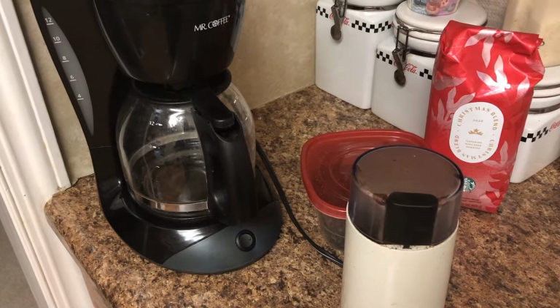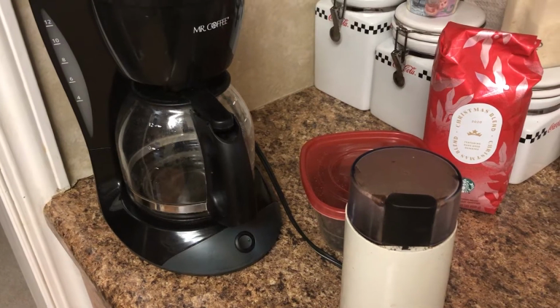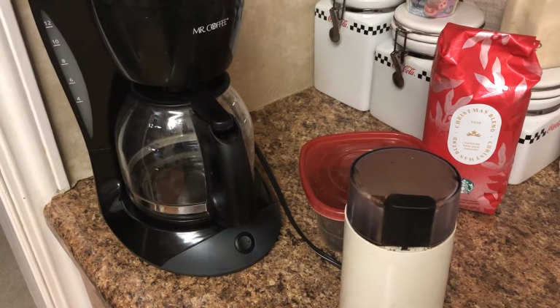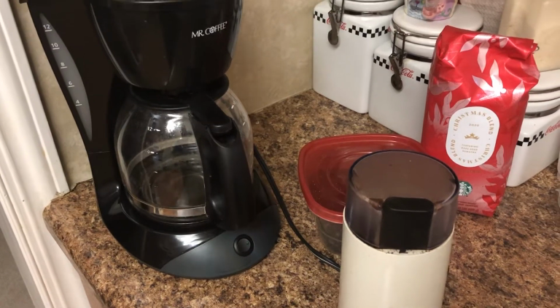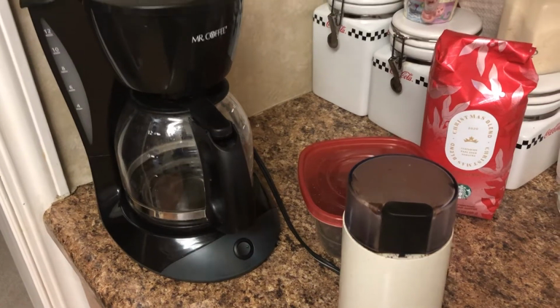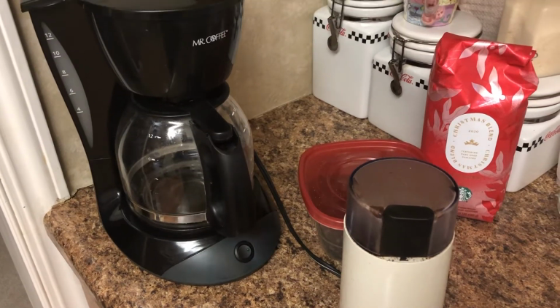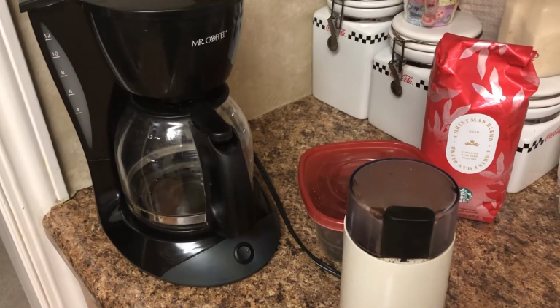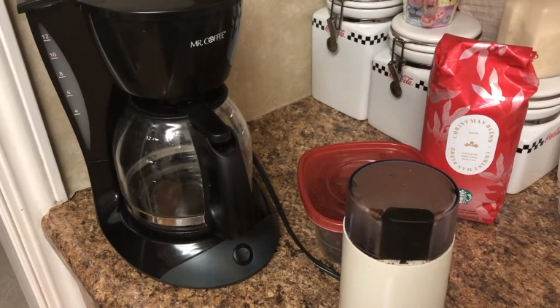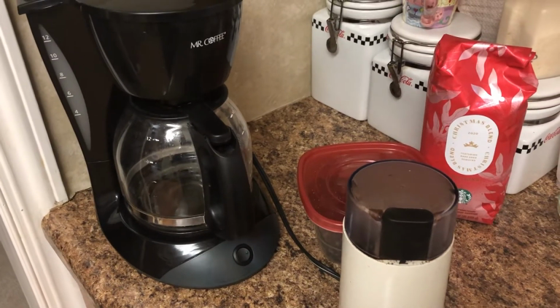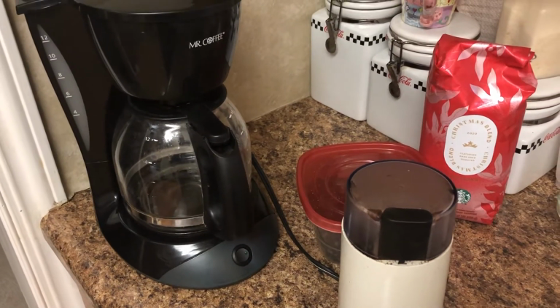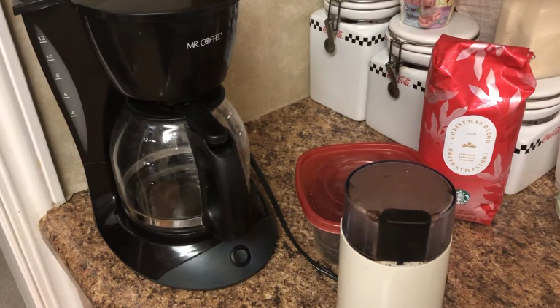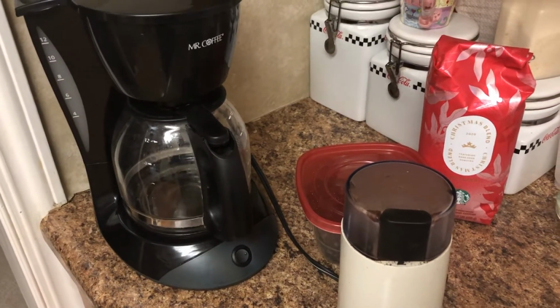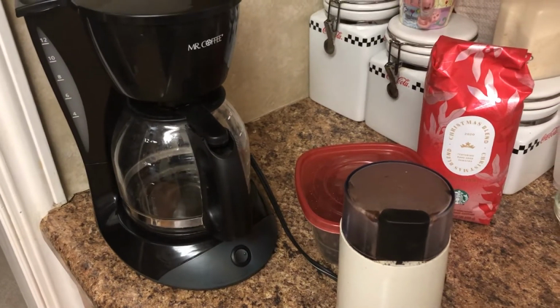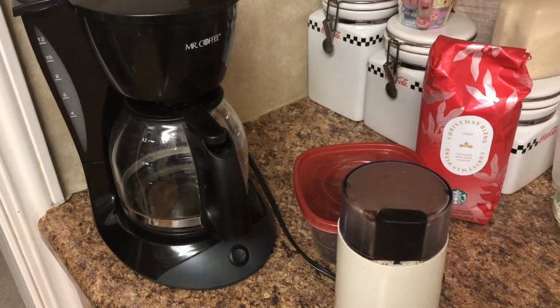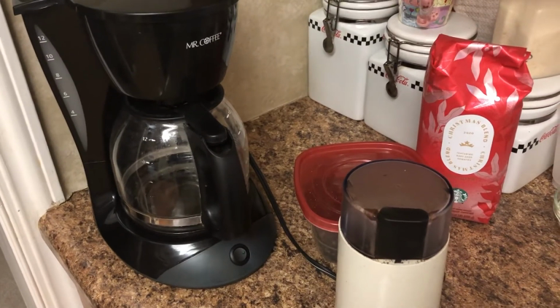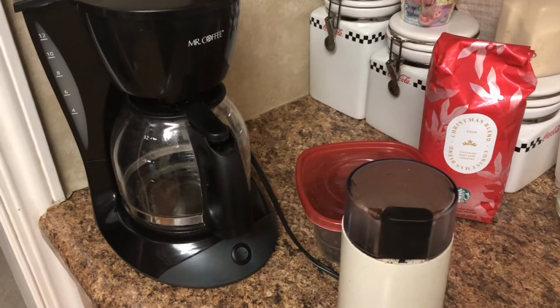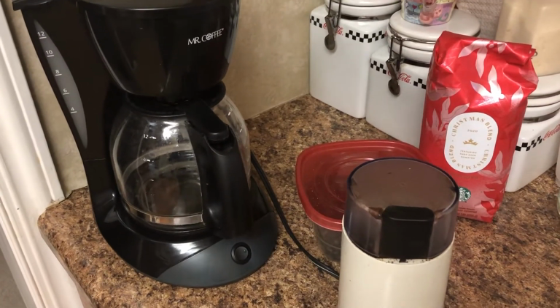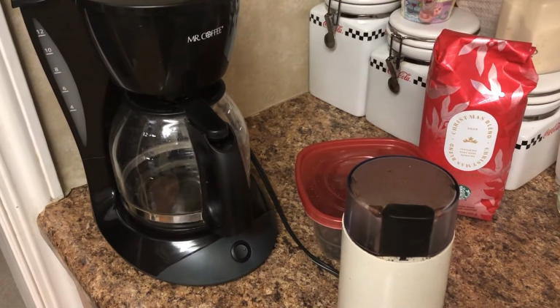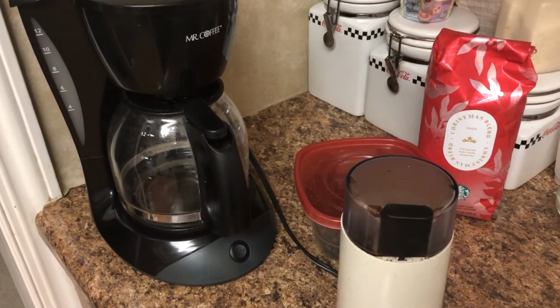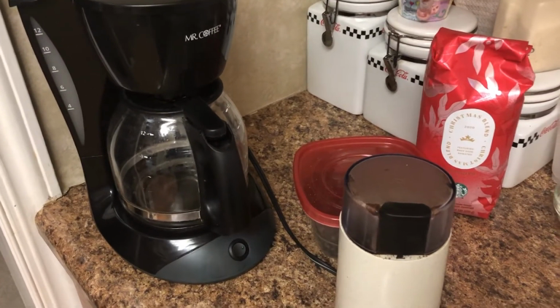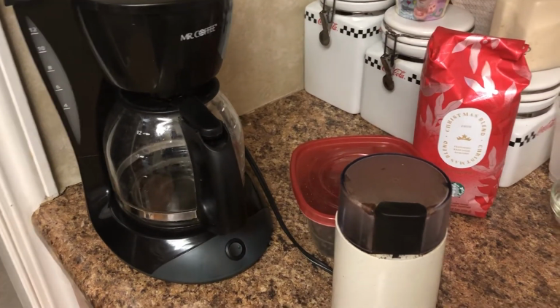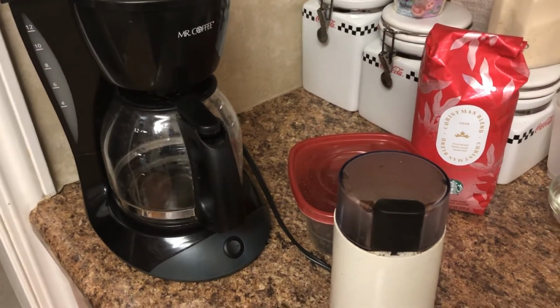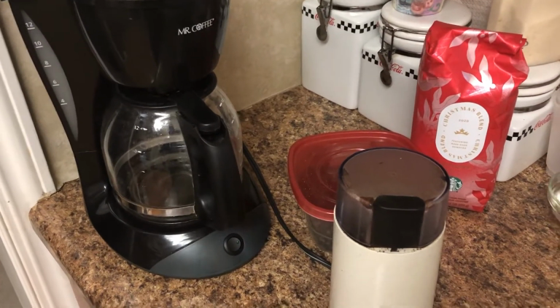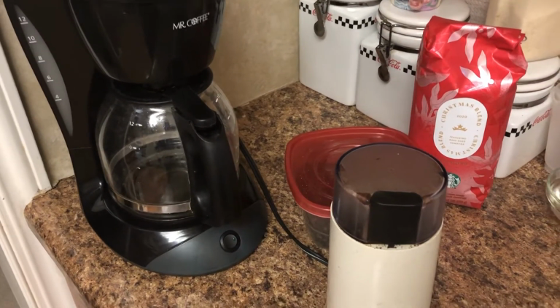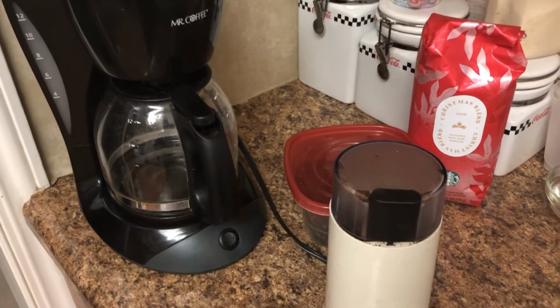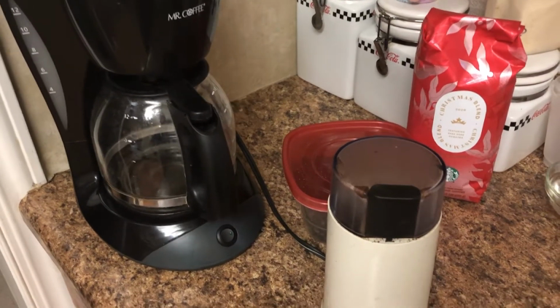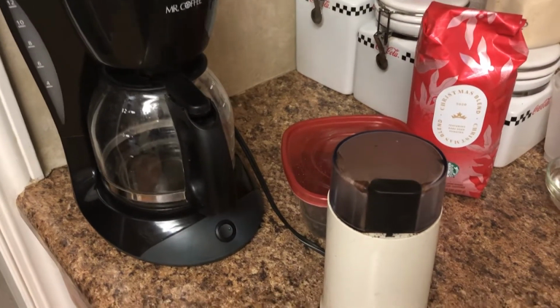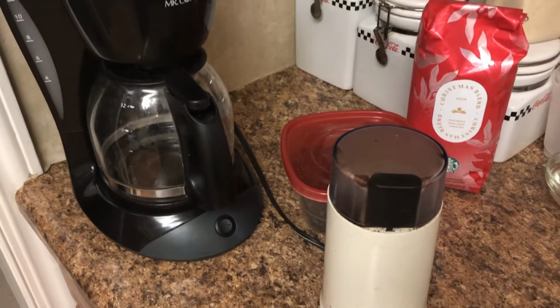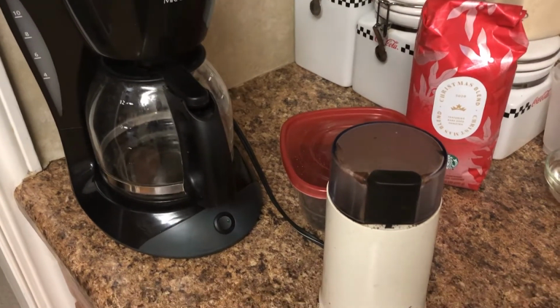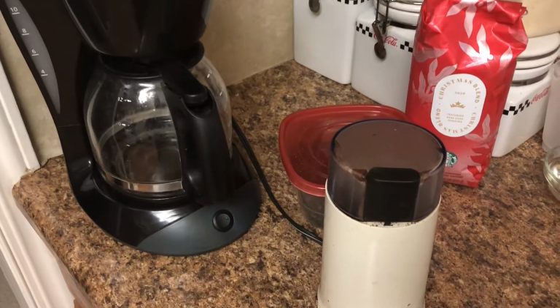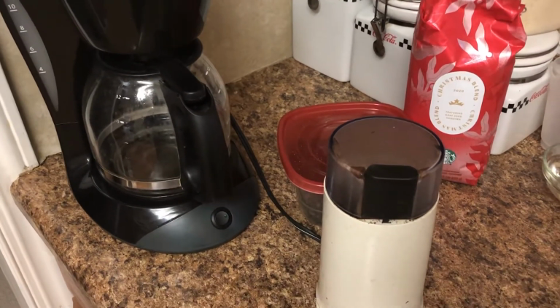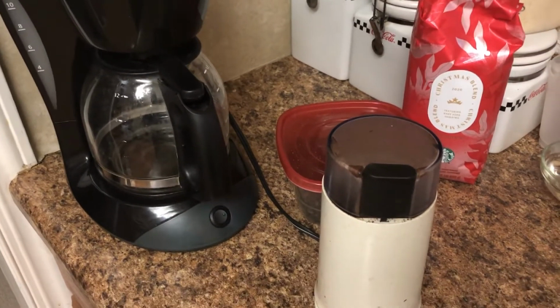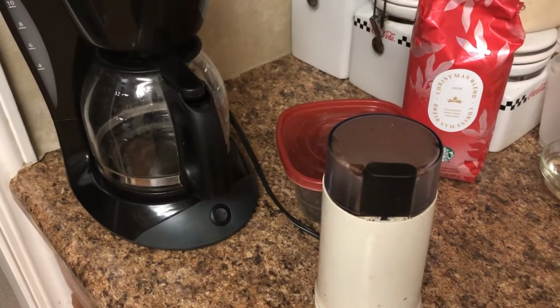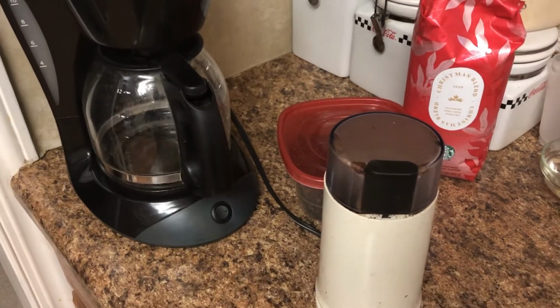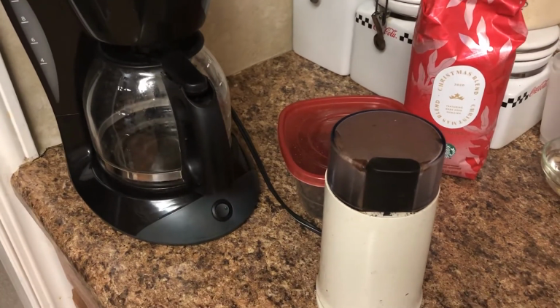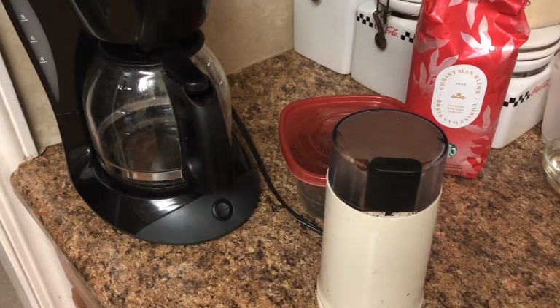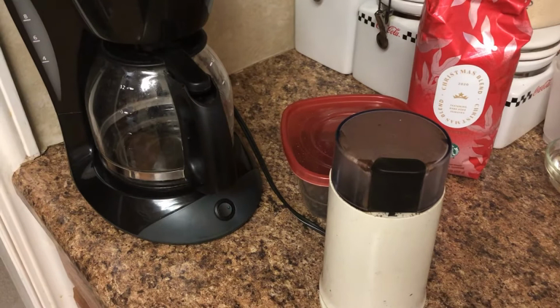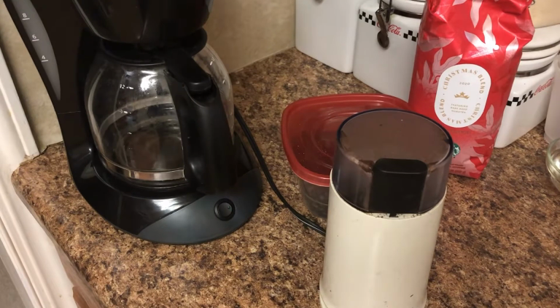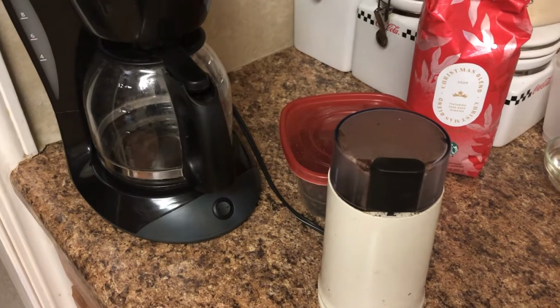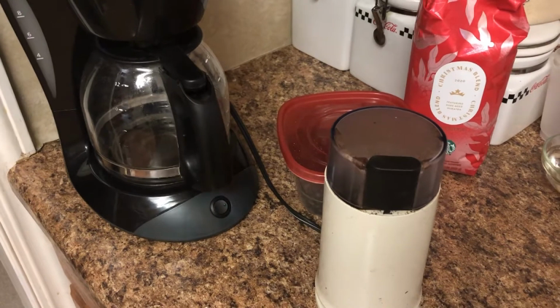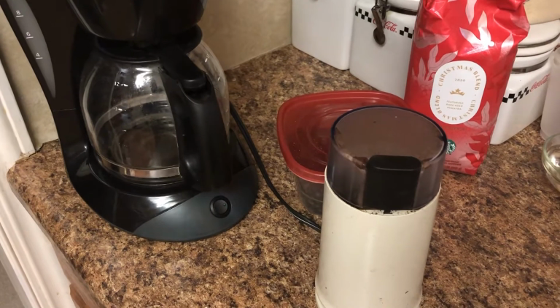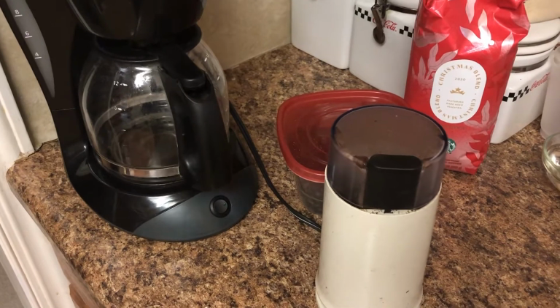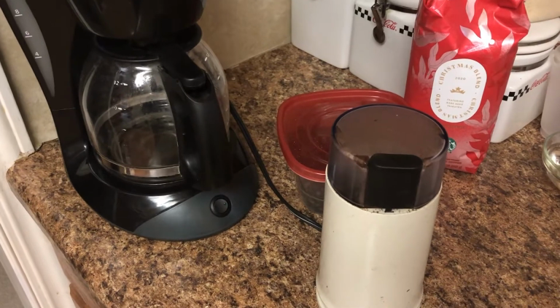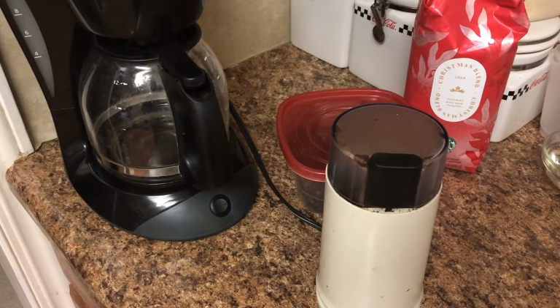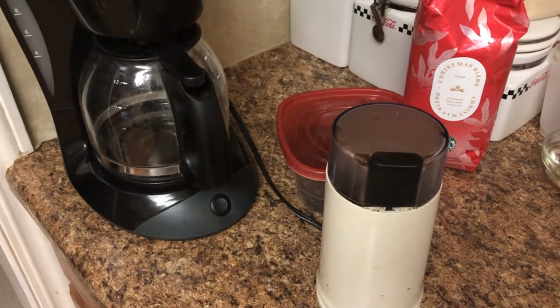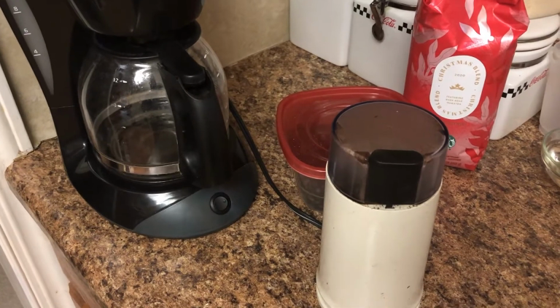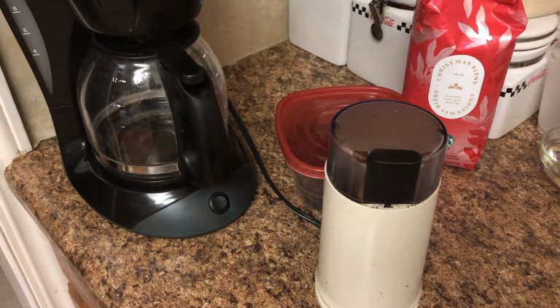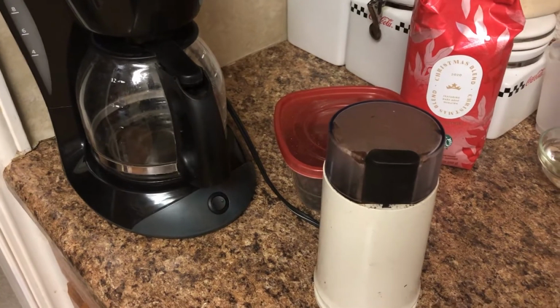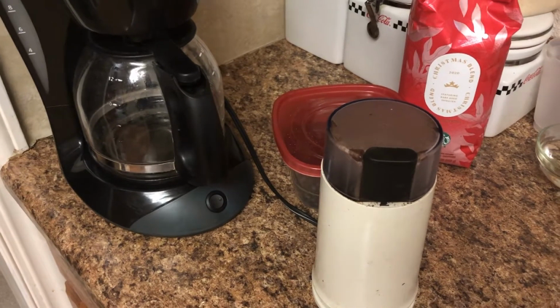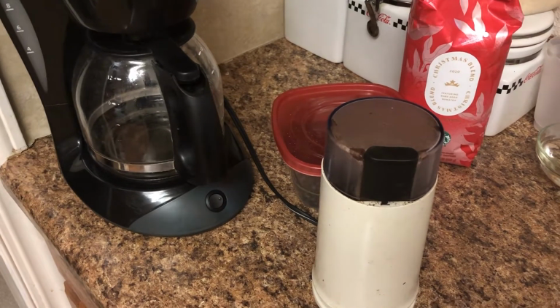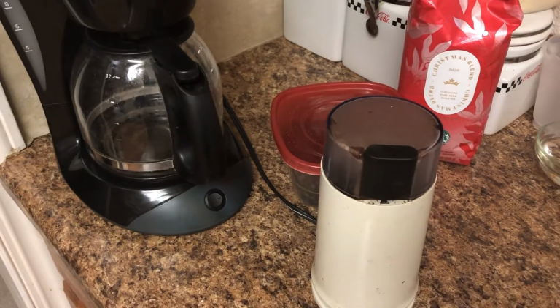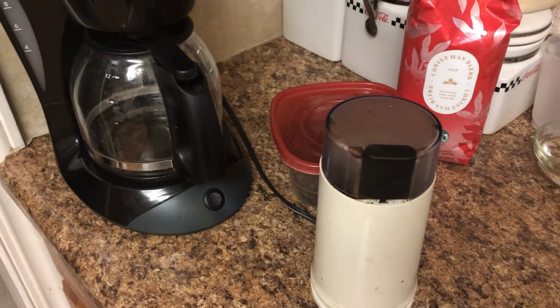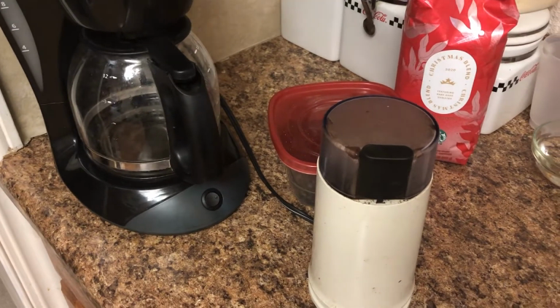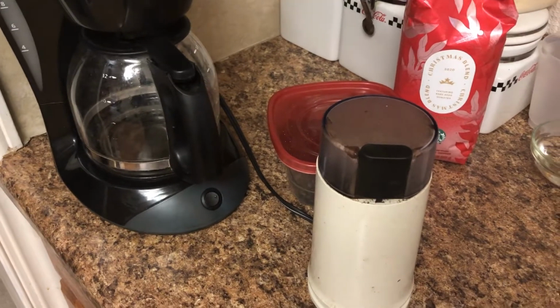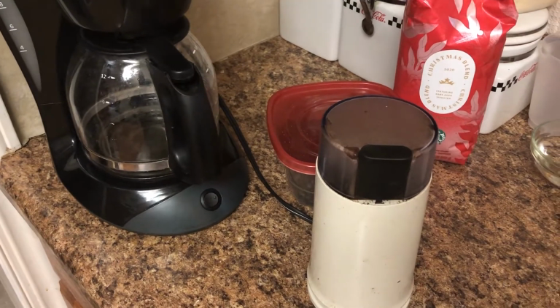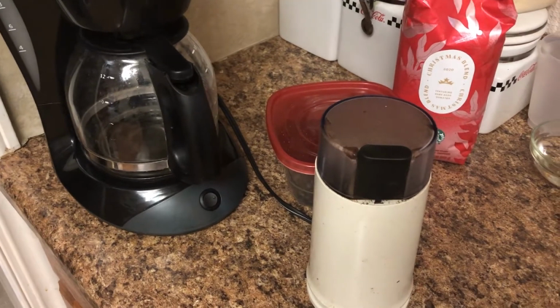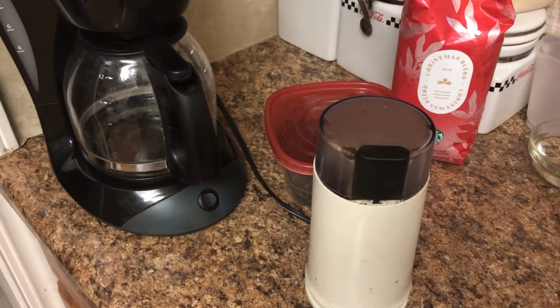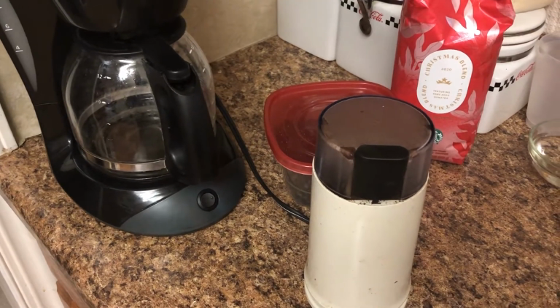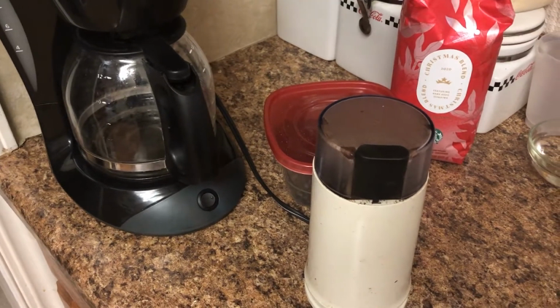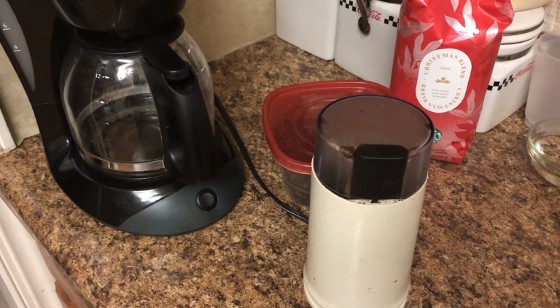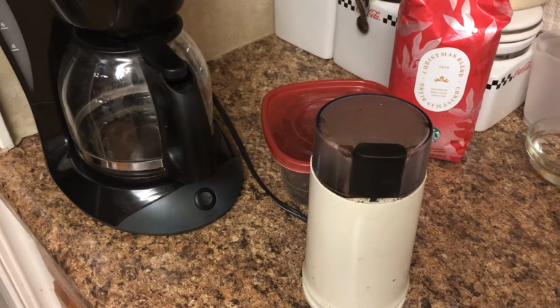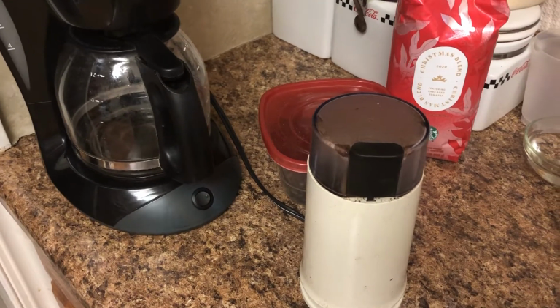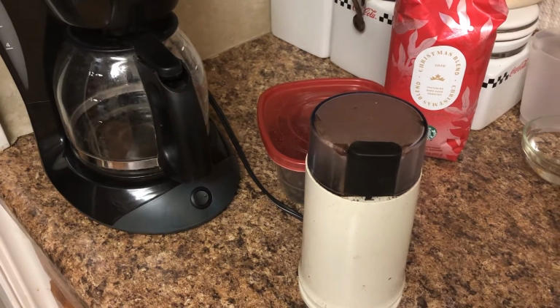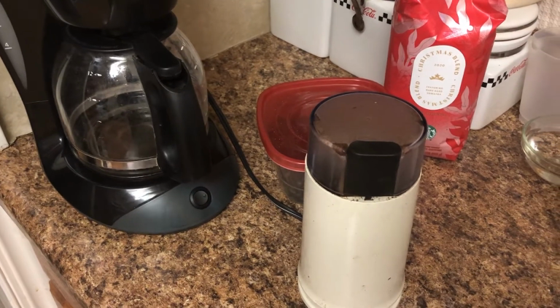Welcome friends to another video, this is Miami CO Indiana. Today I'm going to show you how to easily clean a coffee grinder.